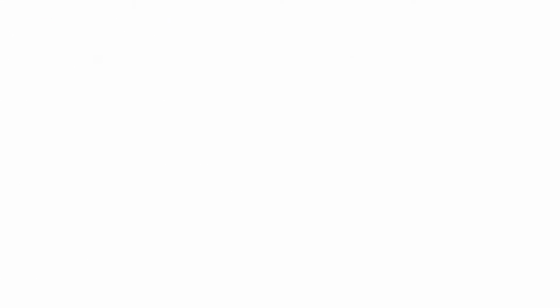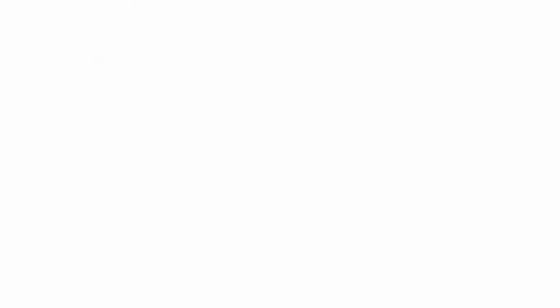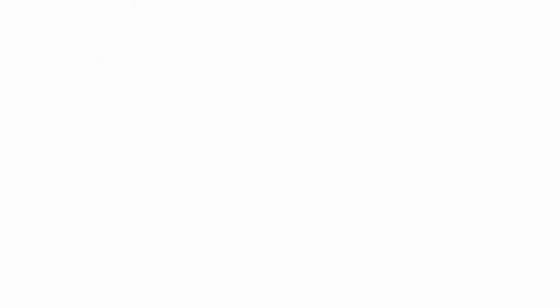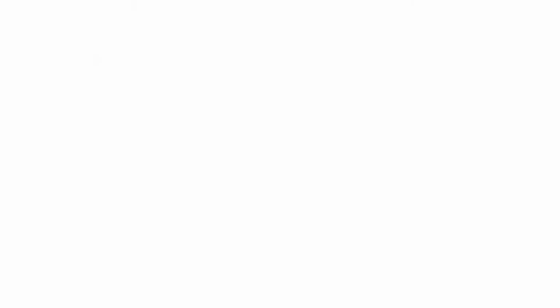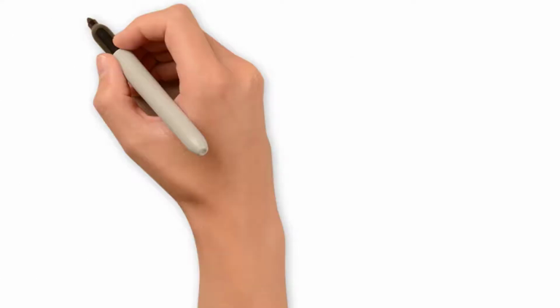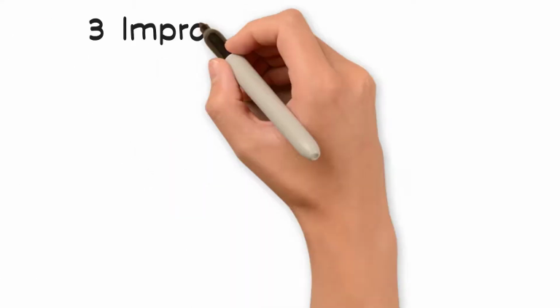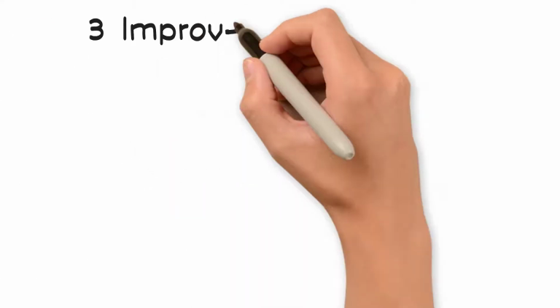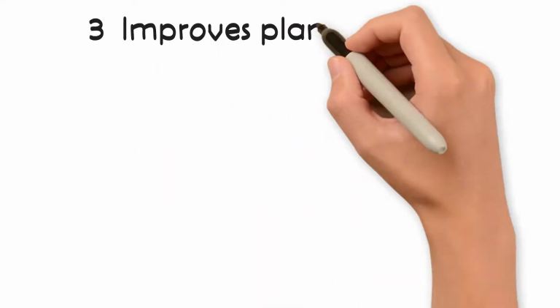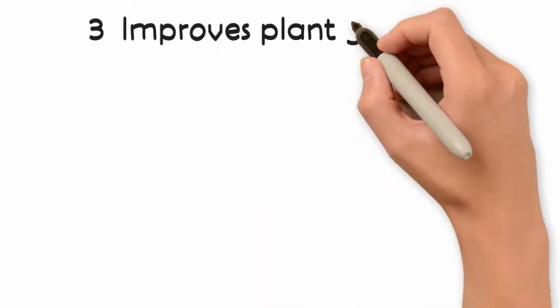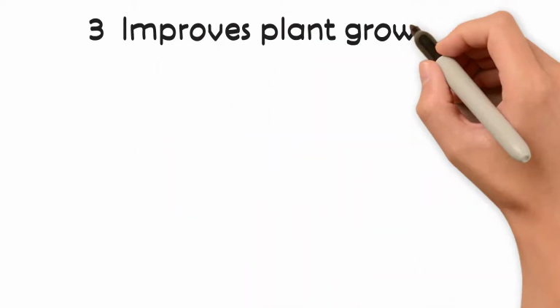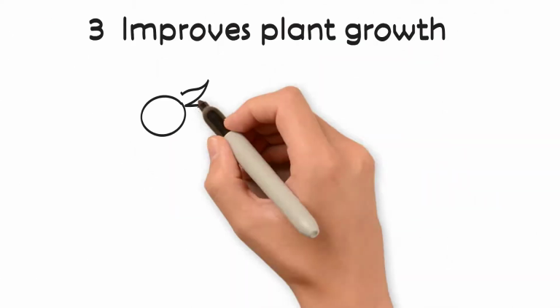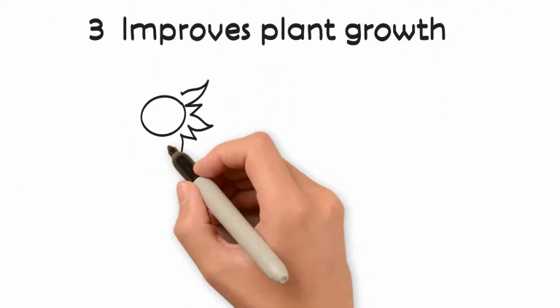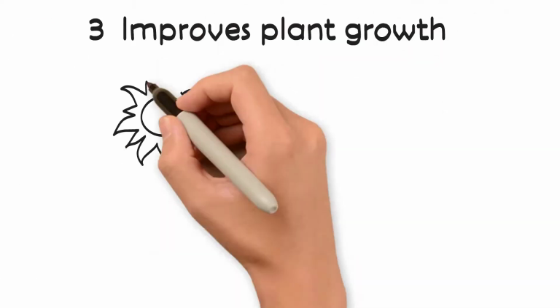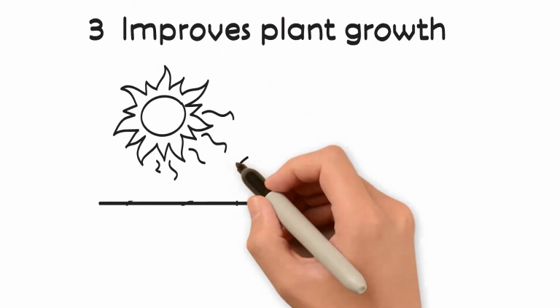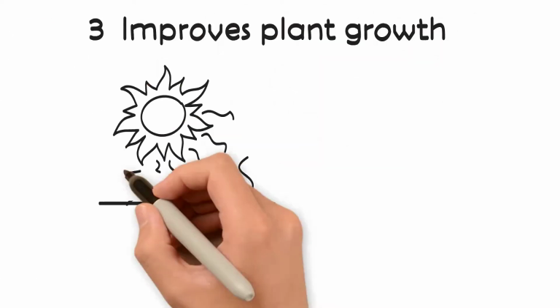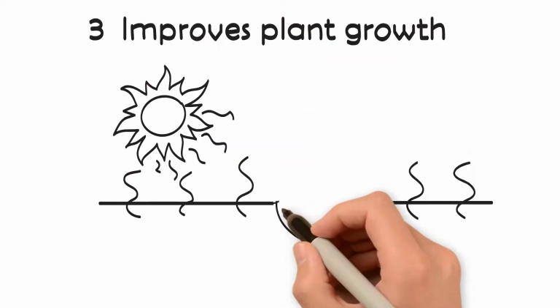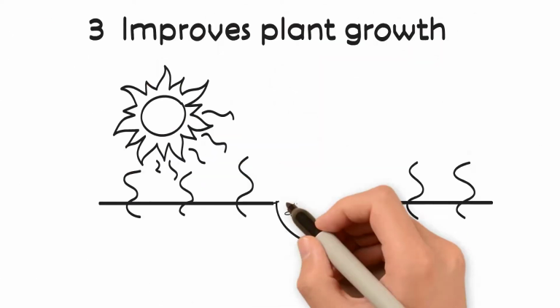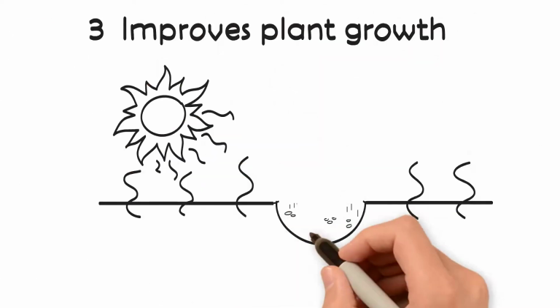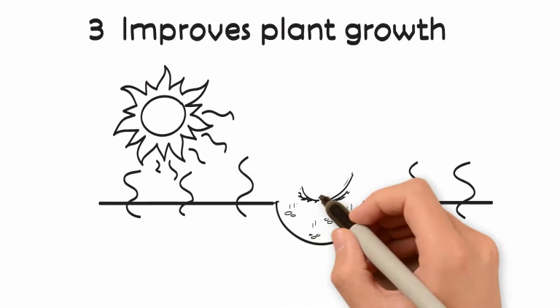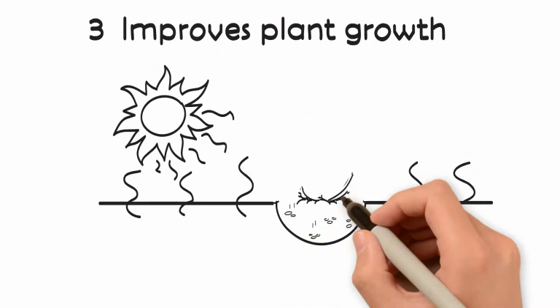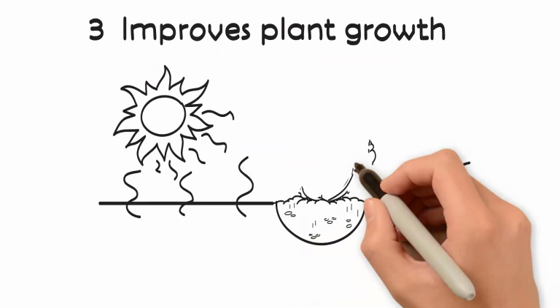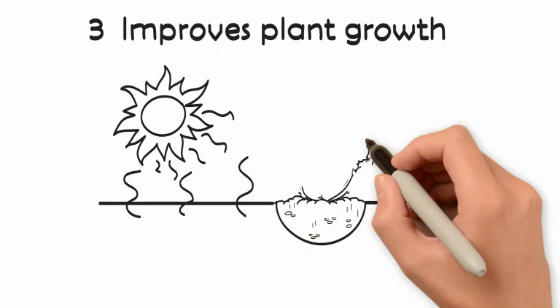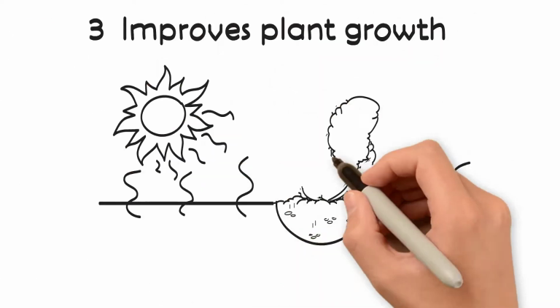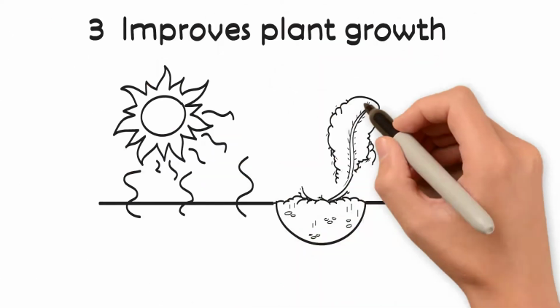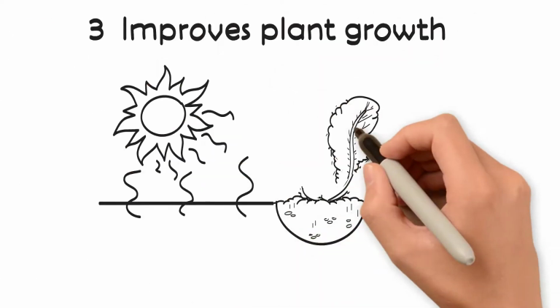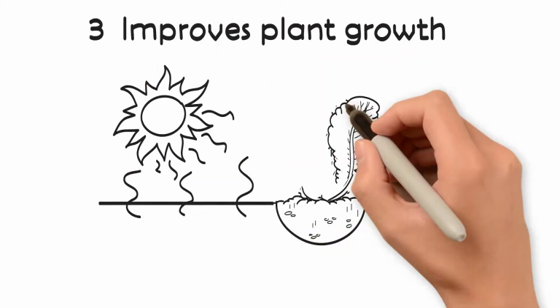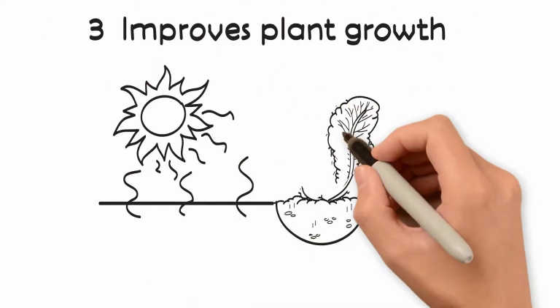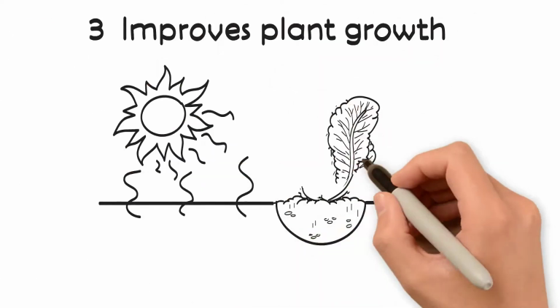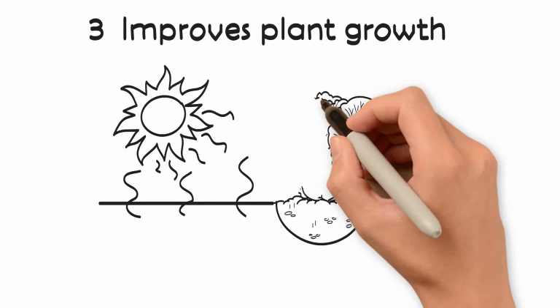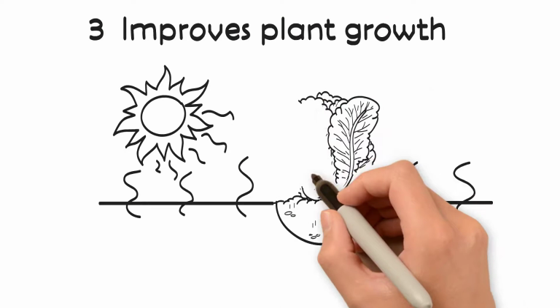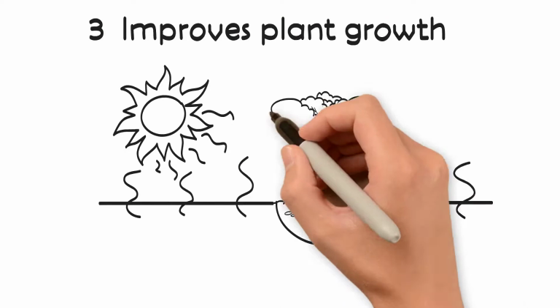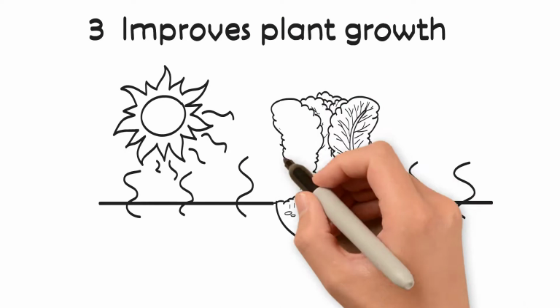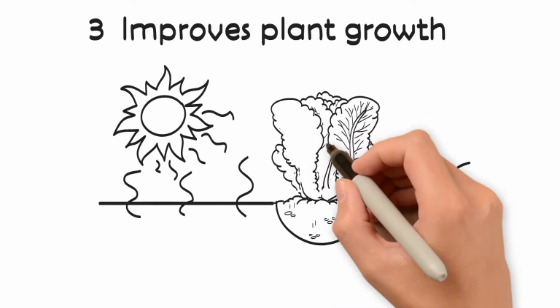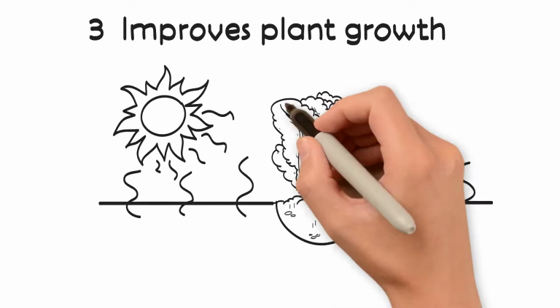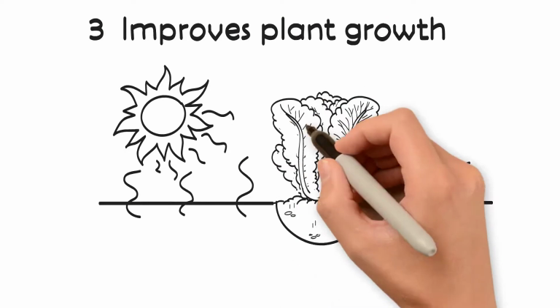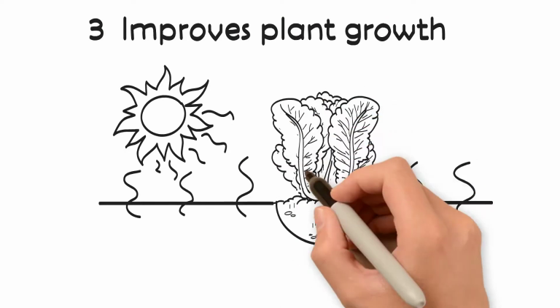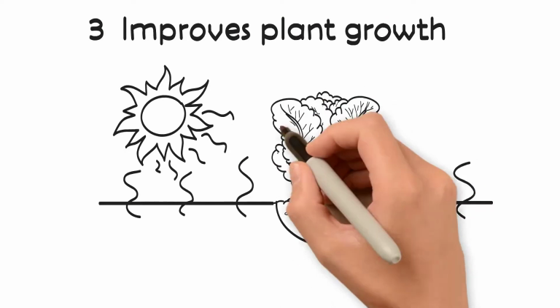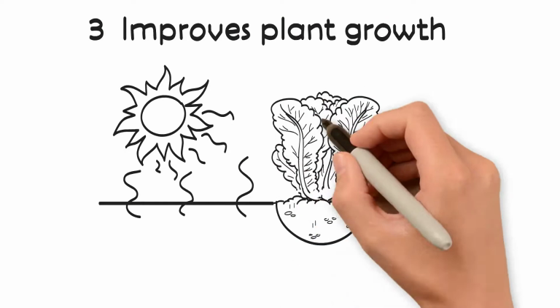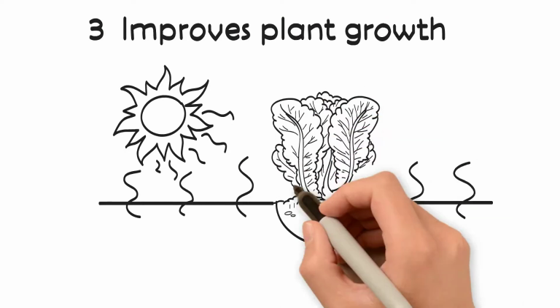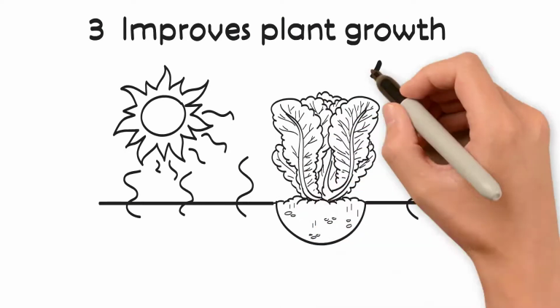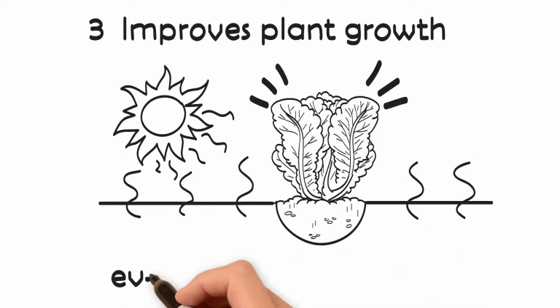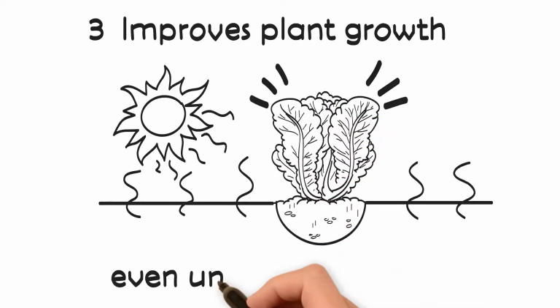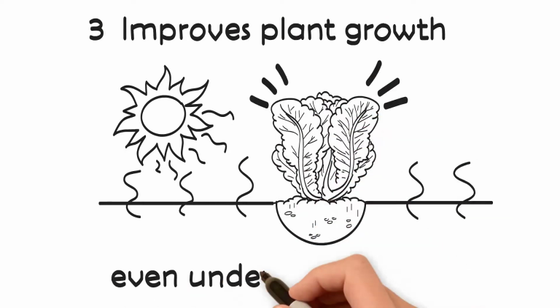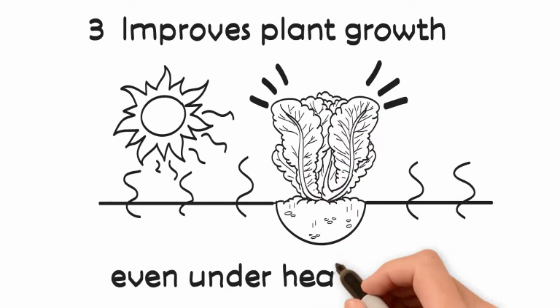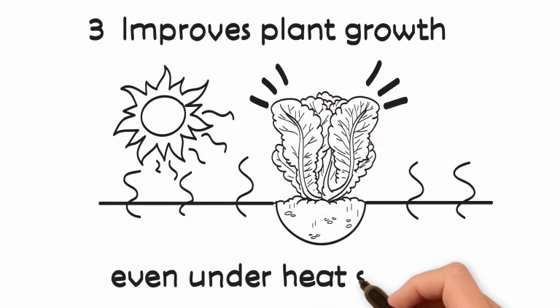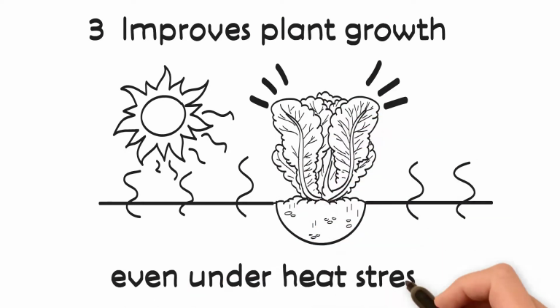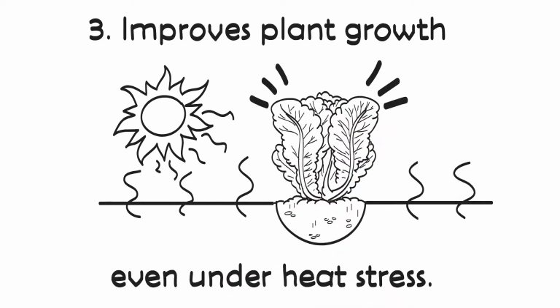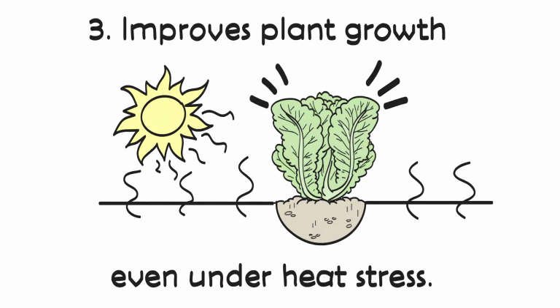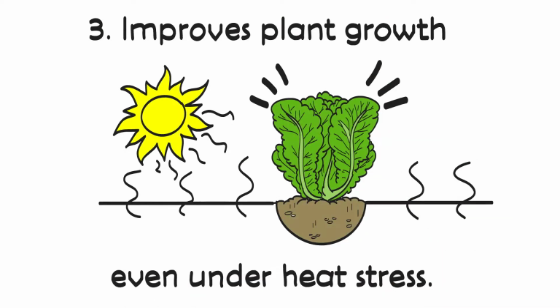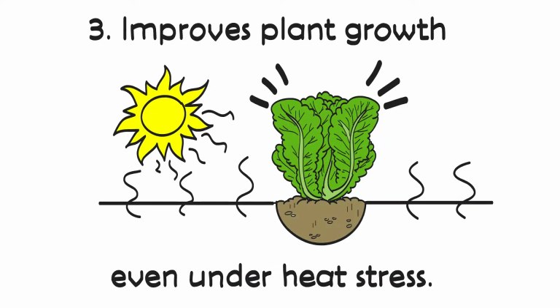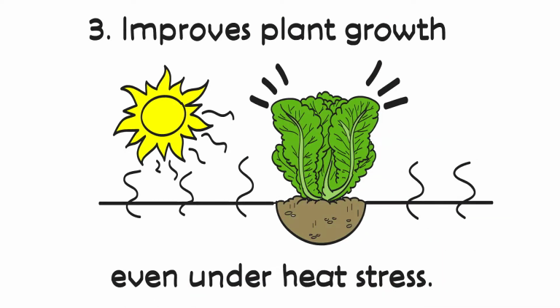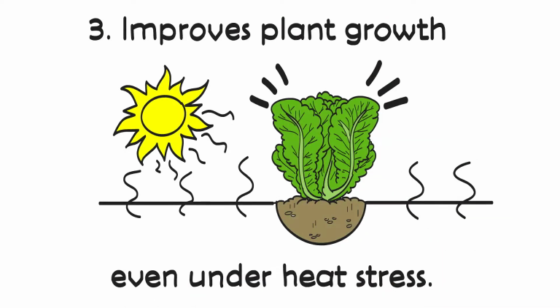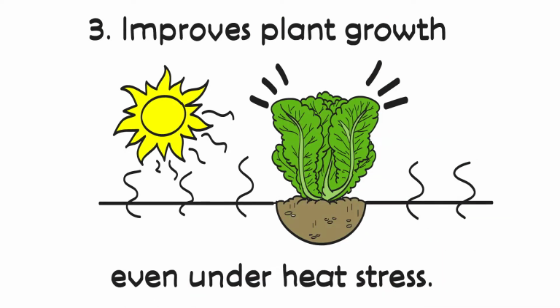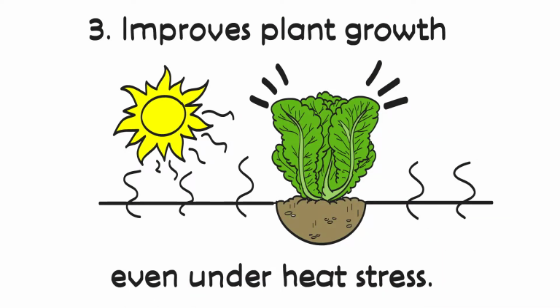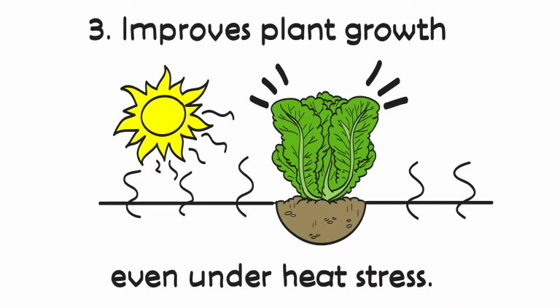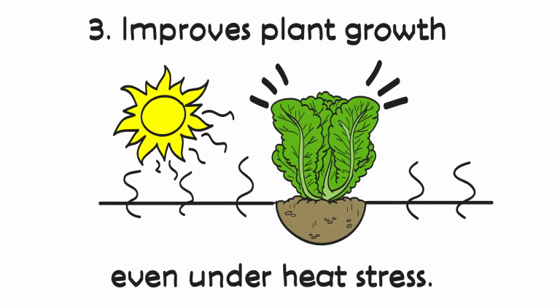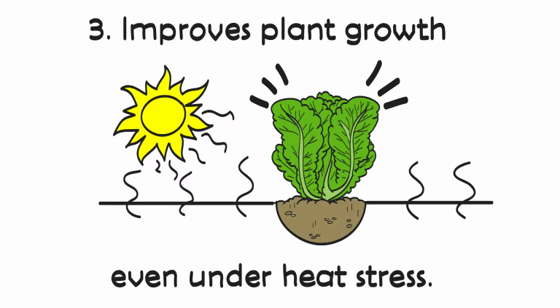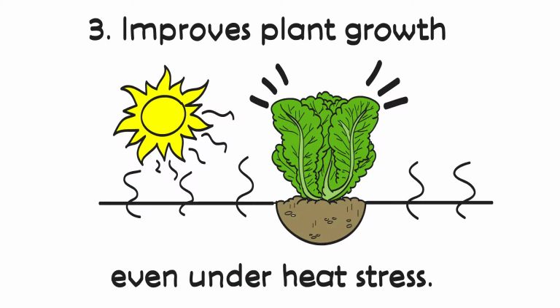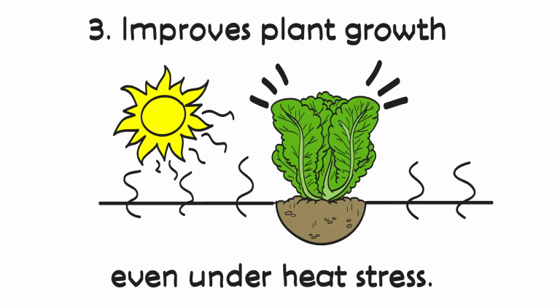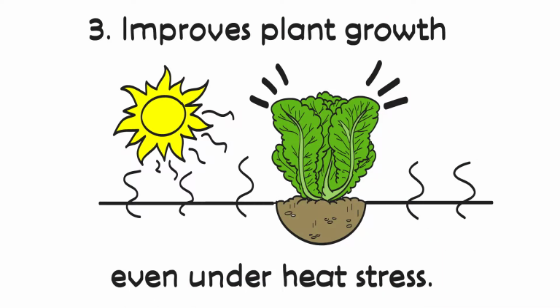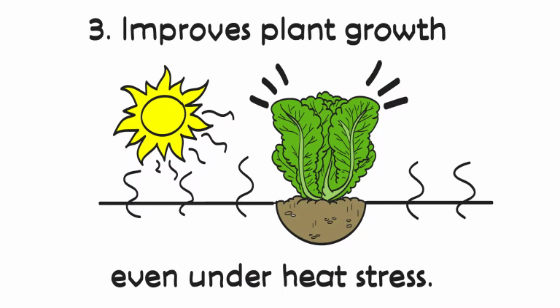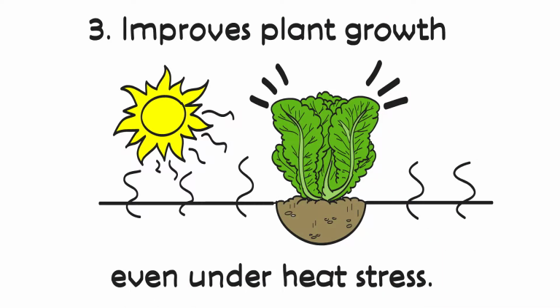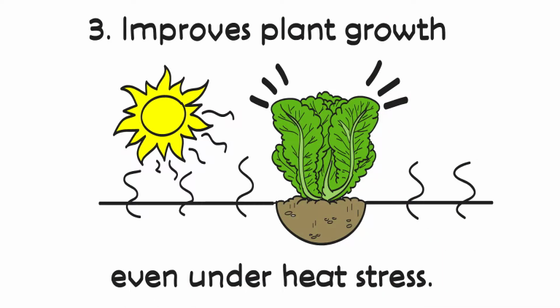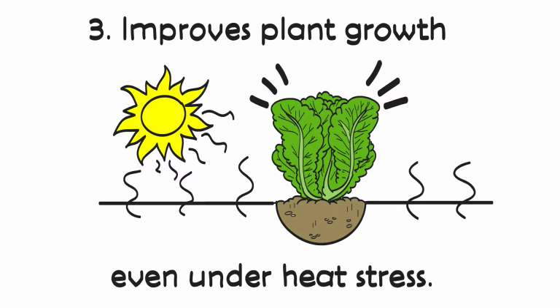Calcium improves plant growth even under heat stress, helping plants become more resistant to heat.